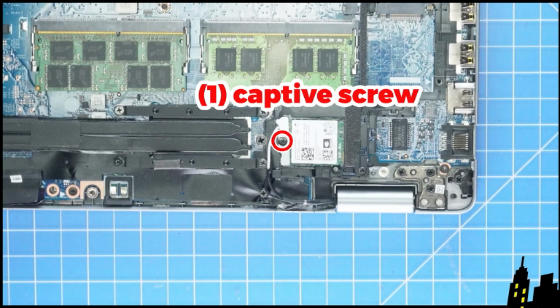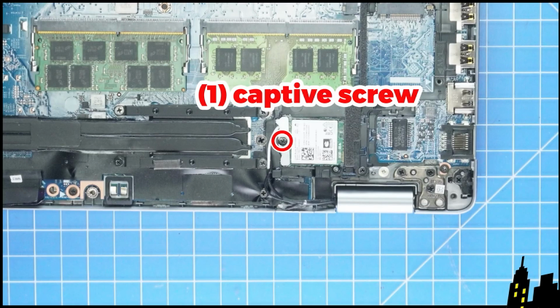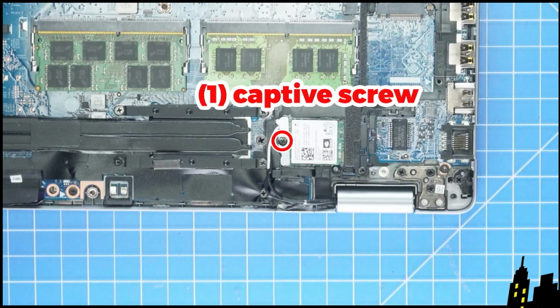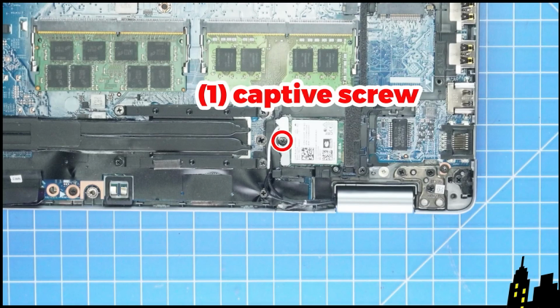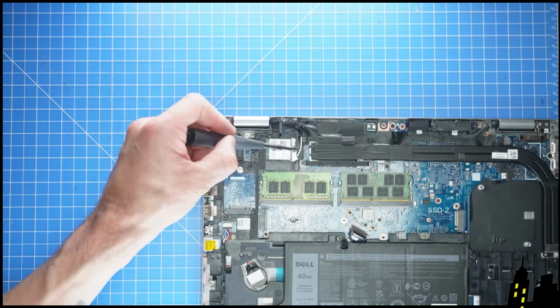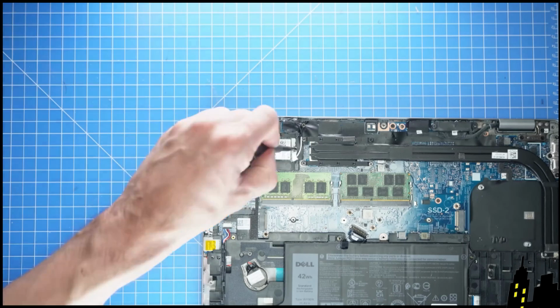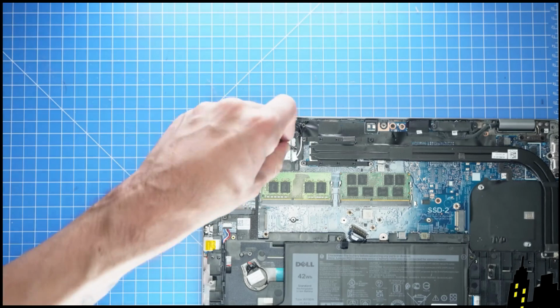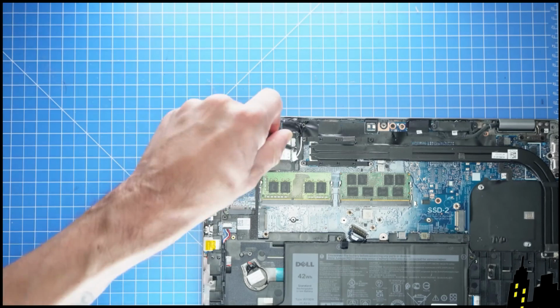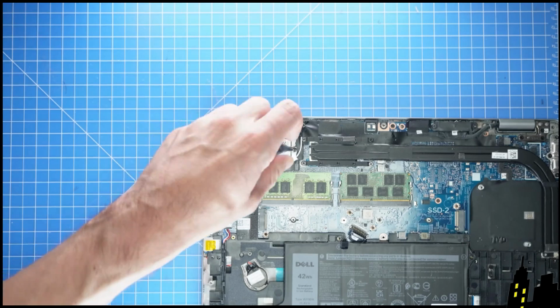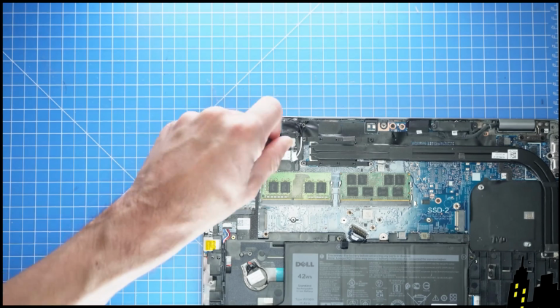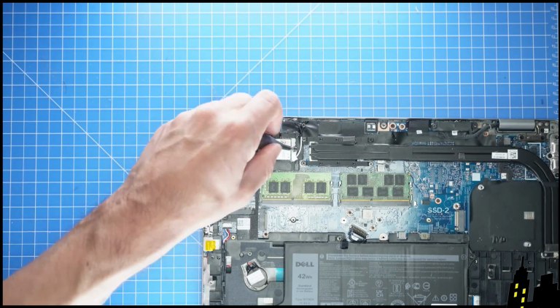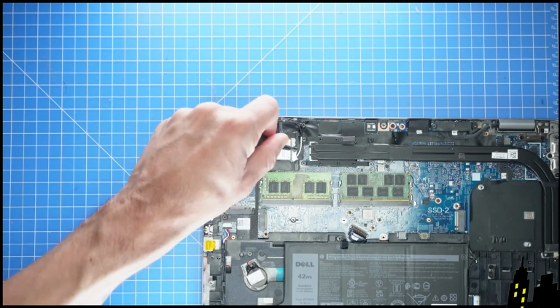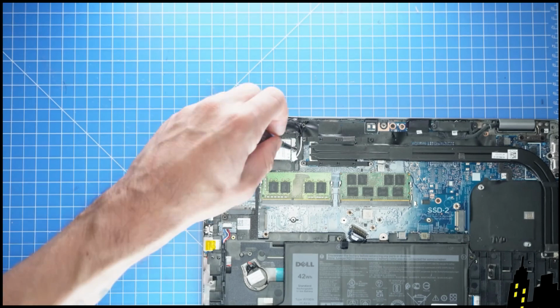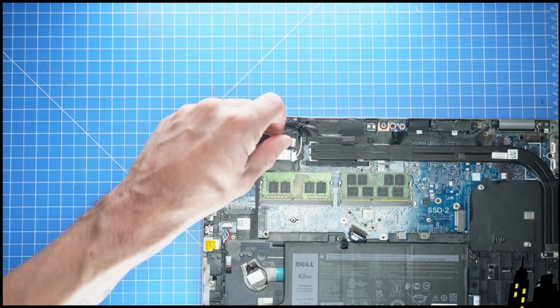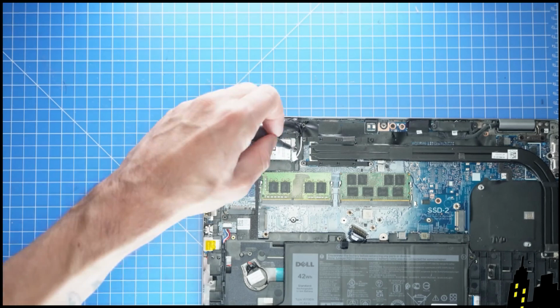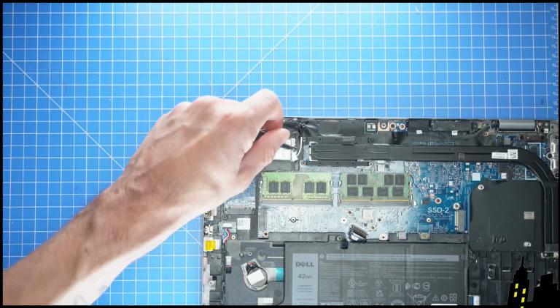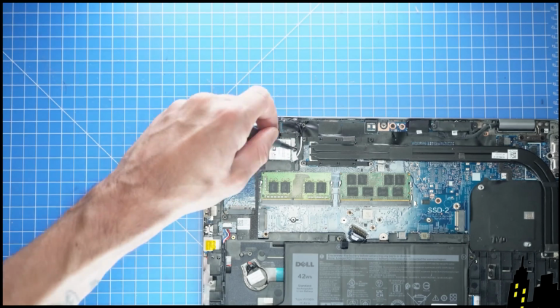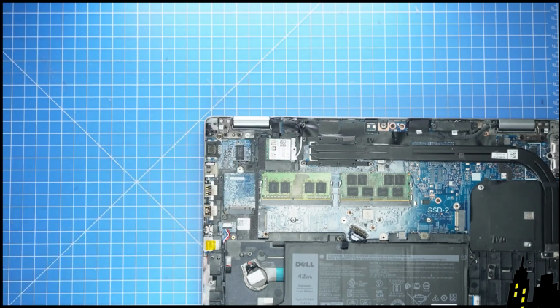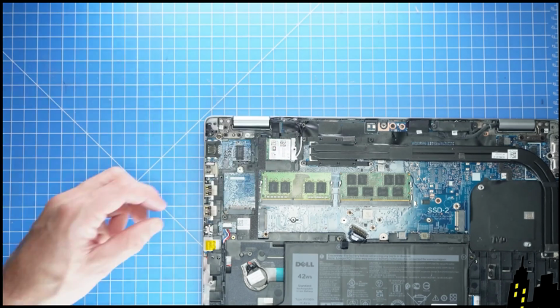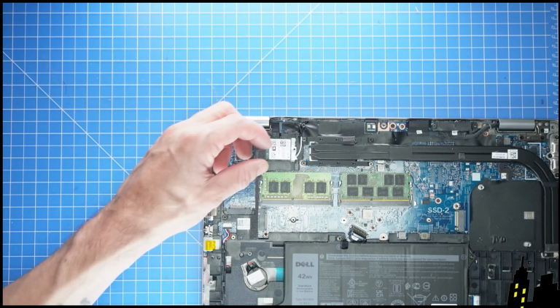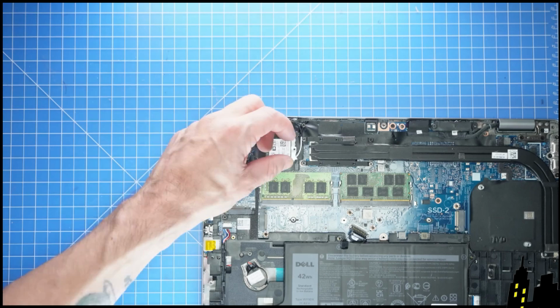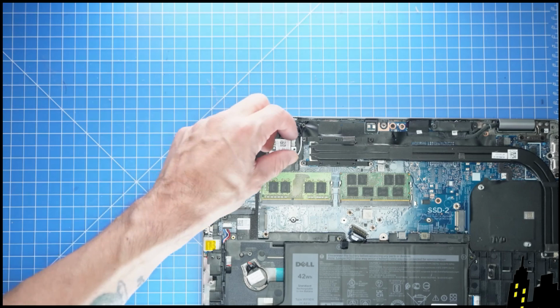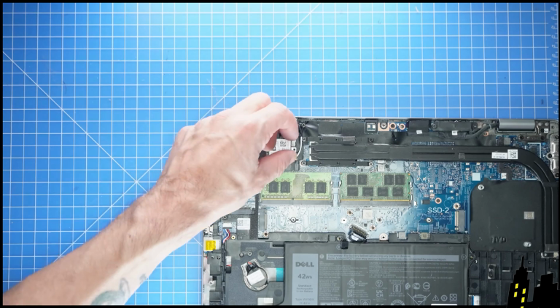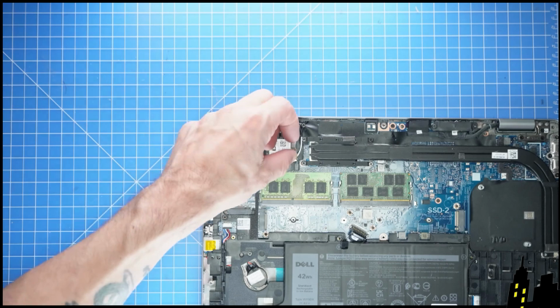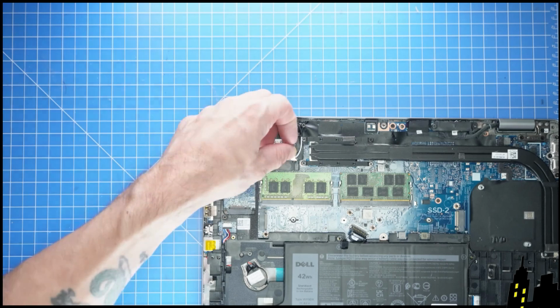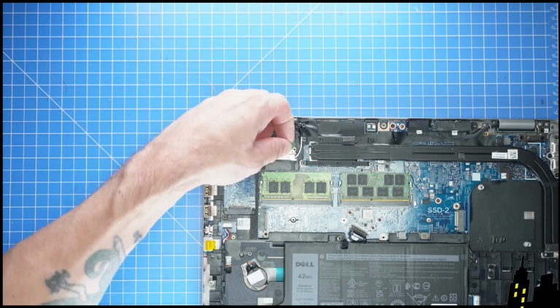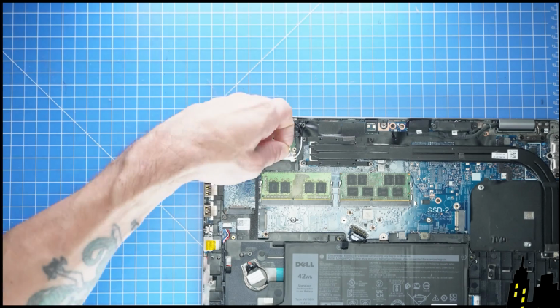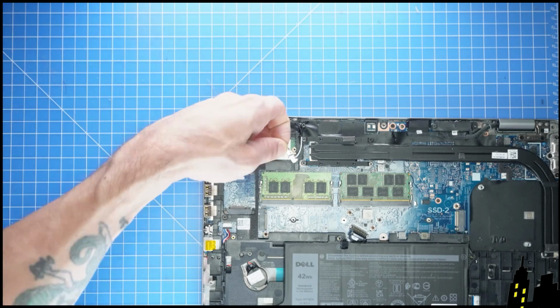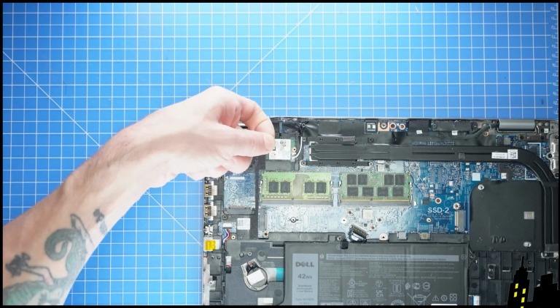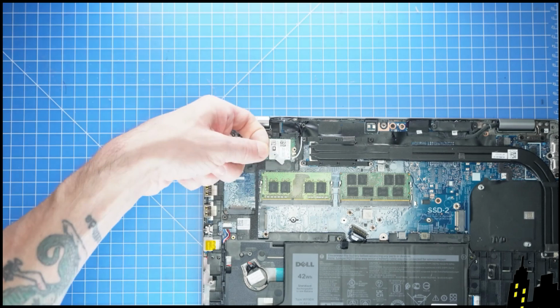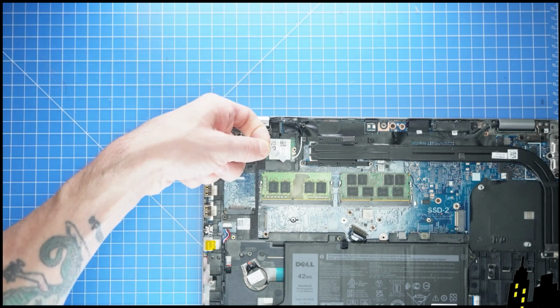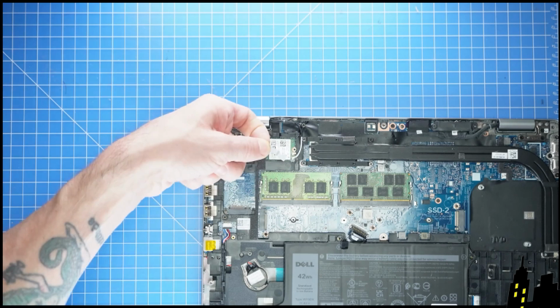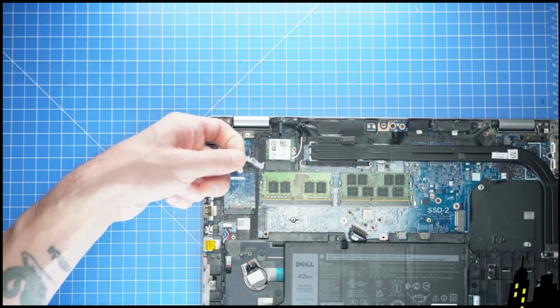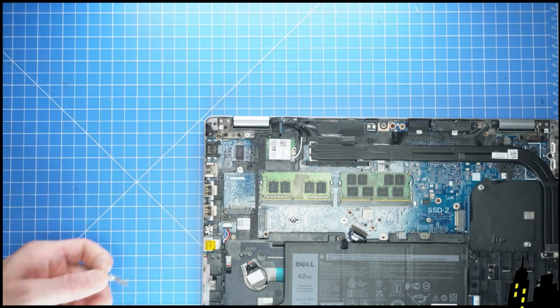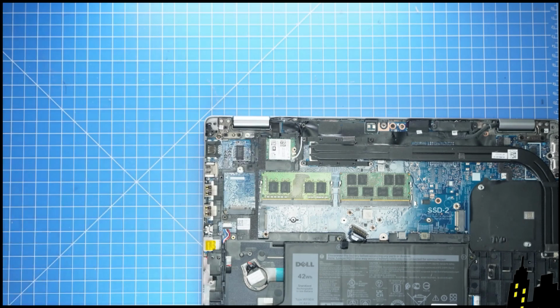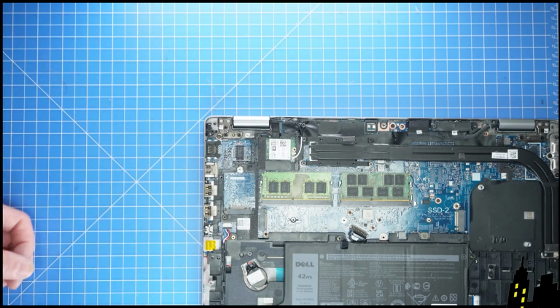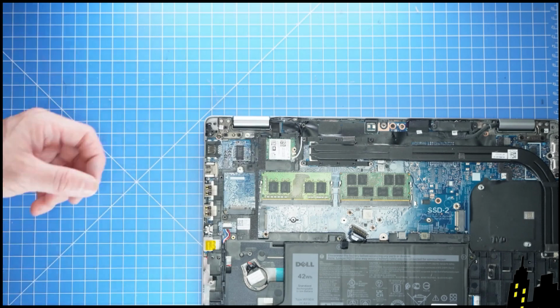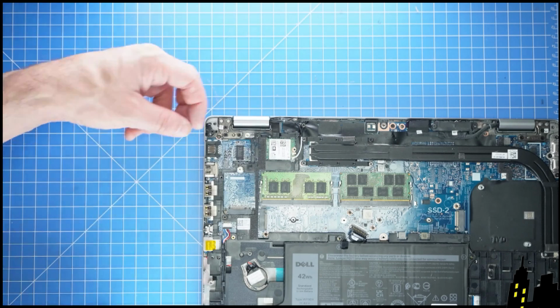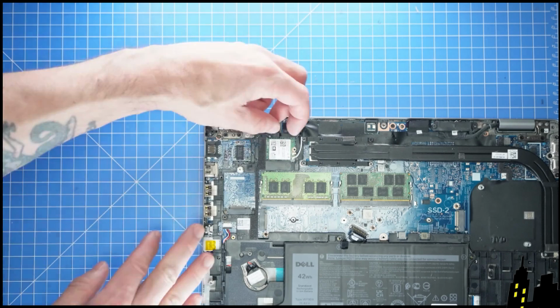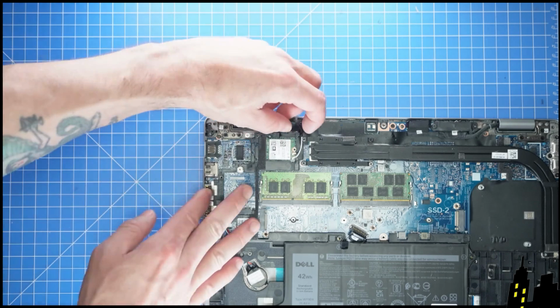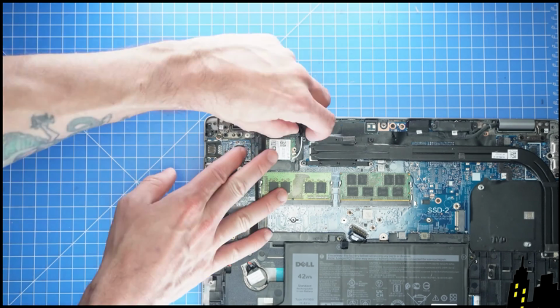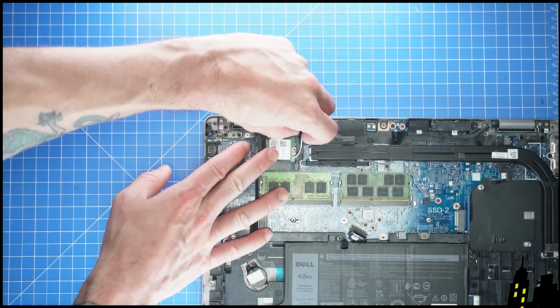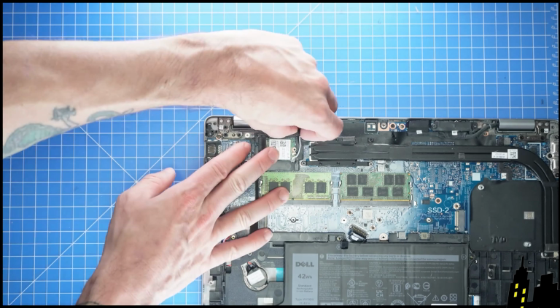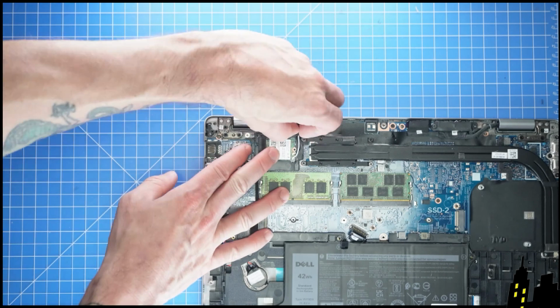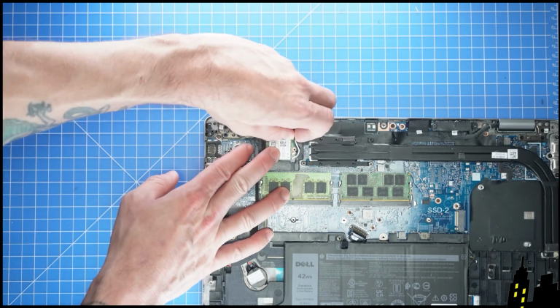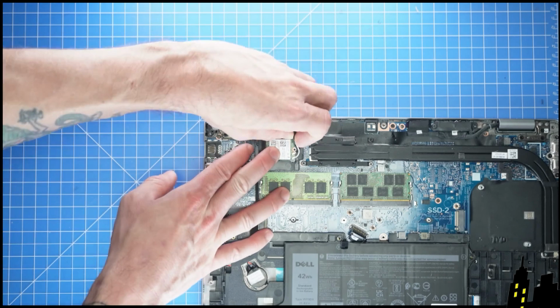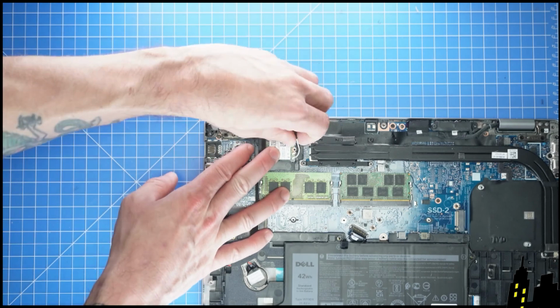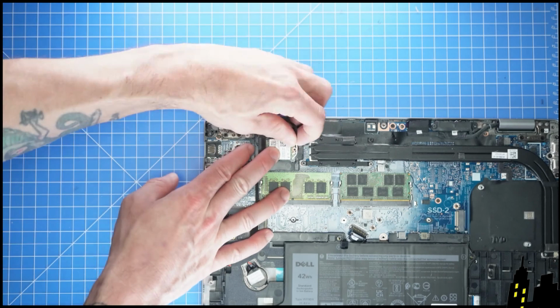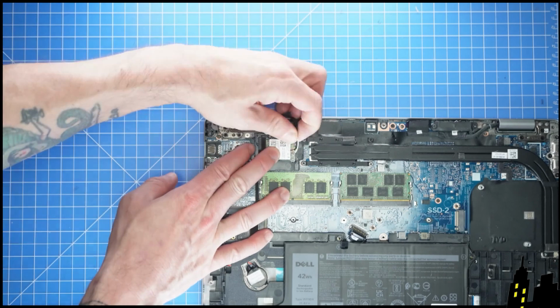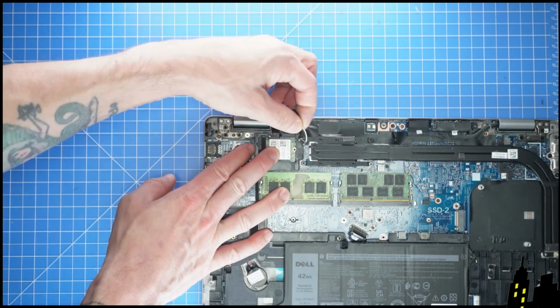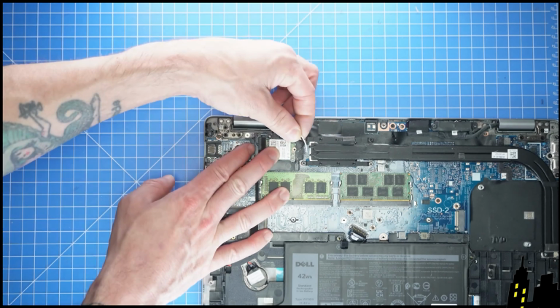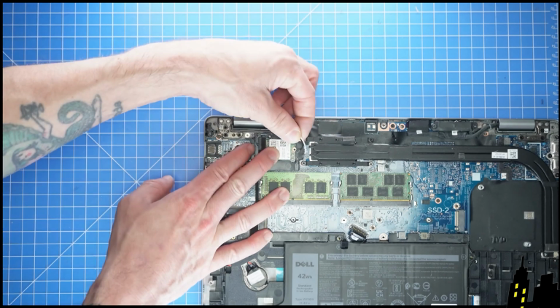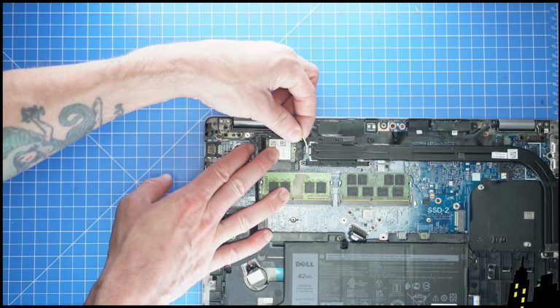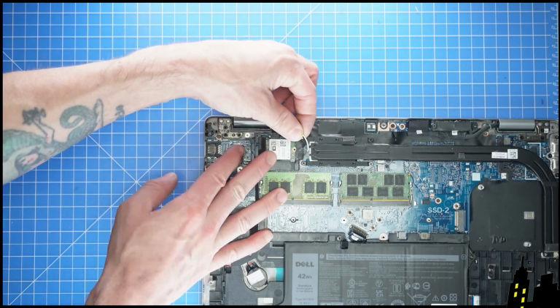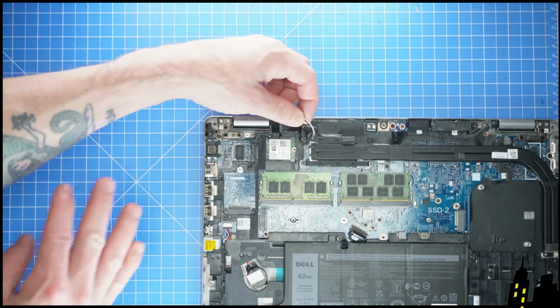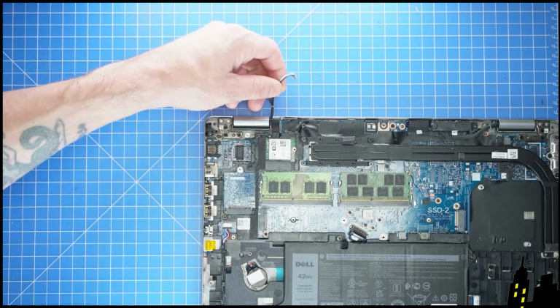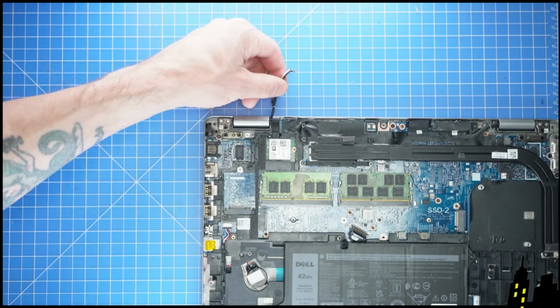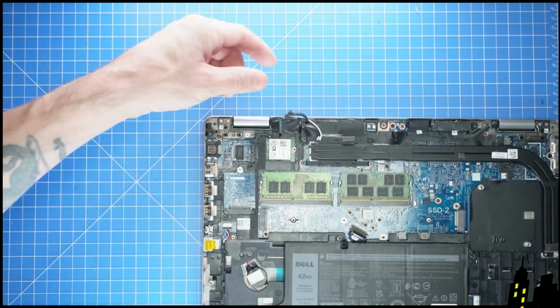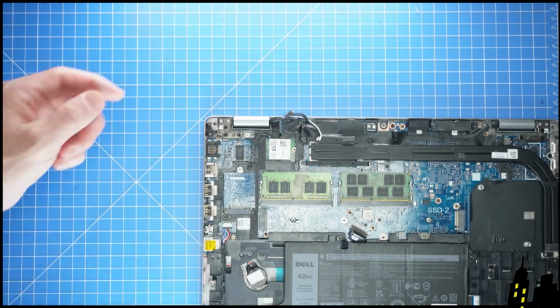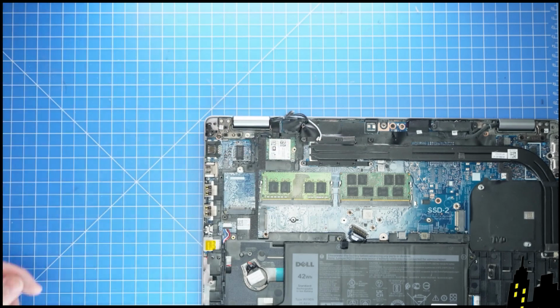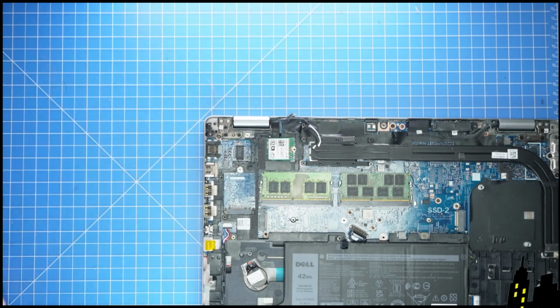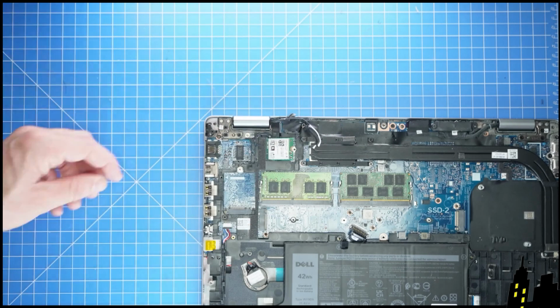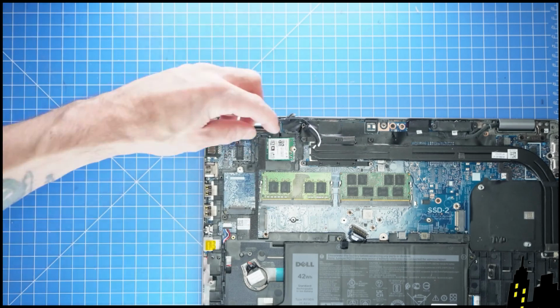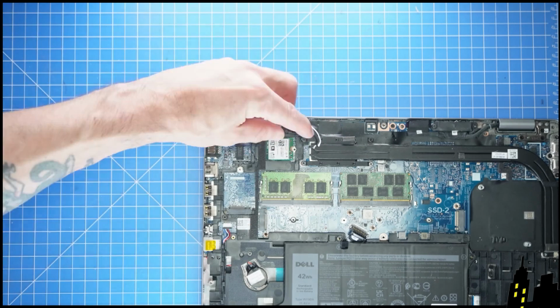Now unscrew and remove the Wi-Fi bracket. Then disconnect the antenna cables and slide out the Wi-Fi card.